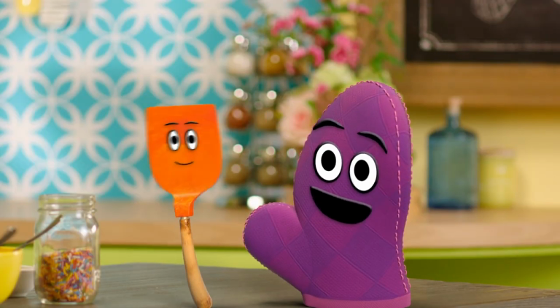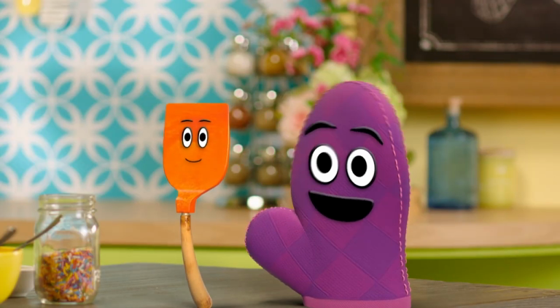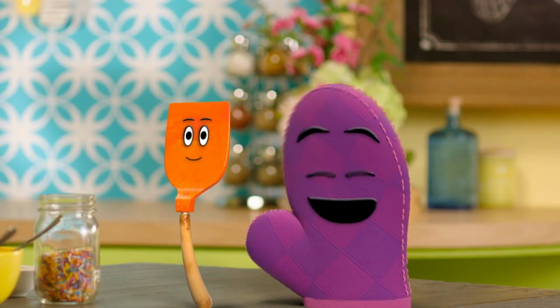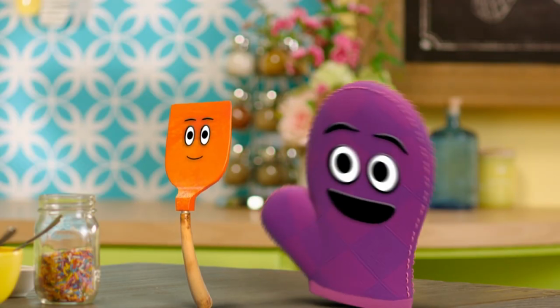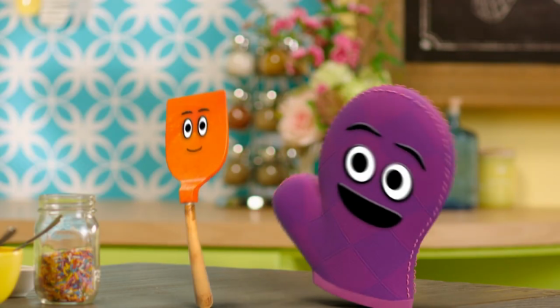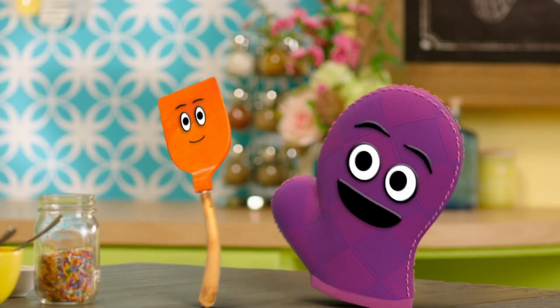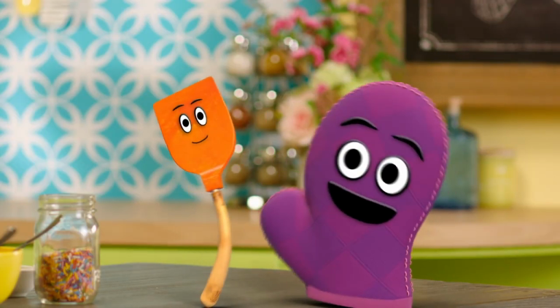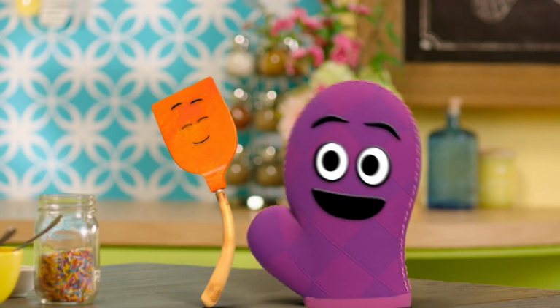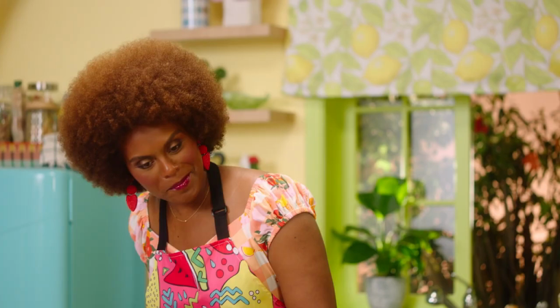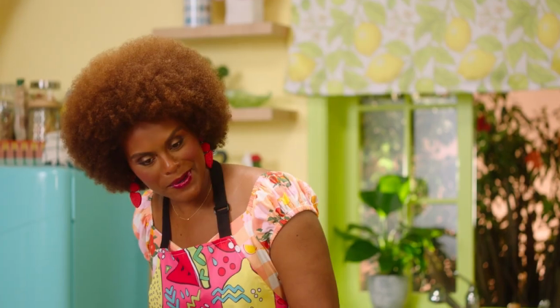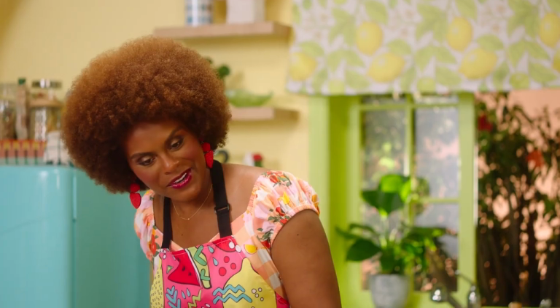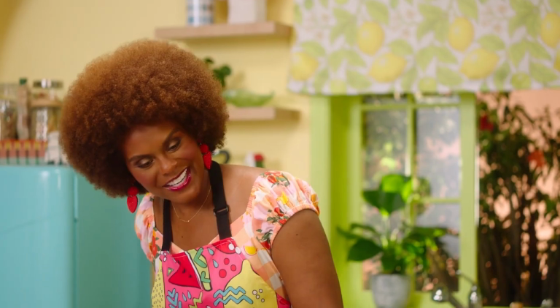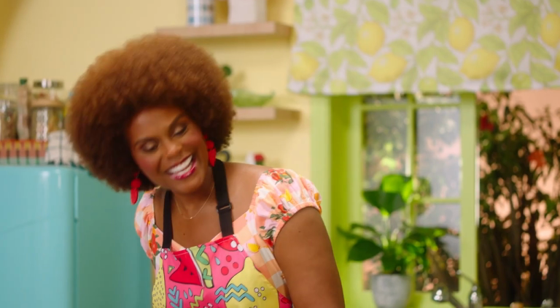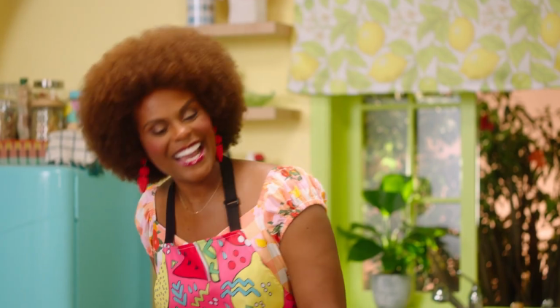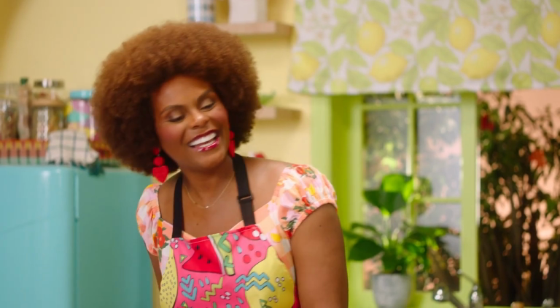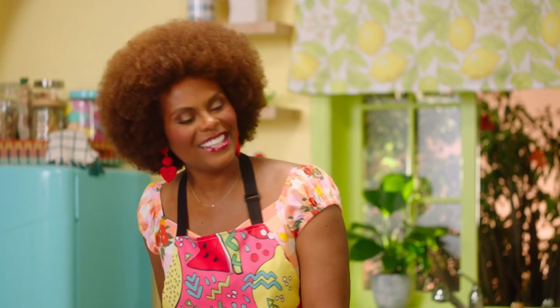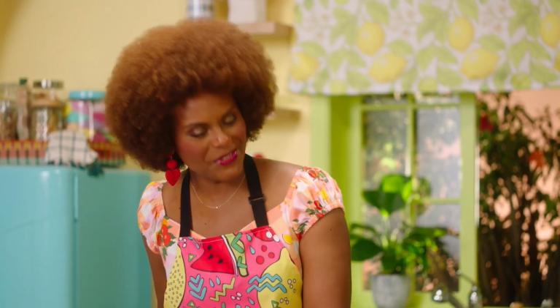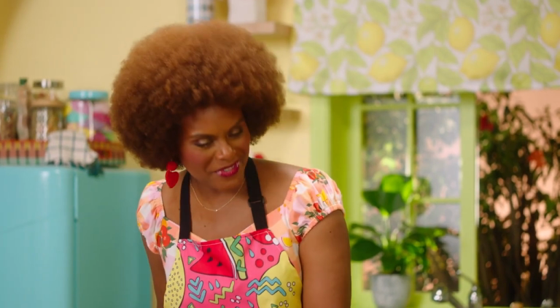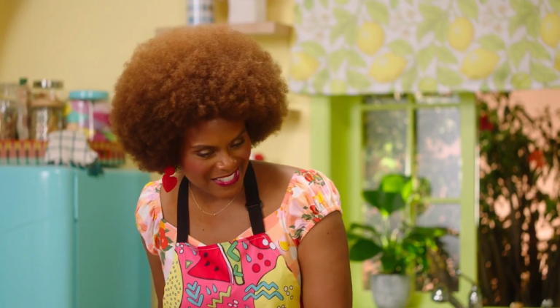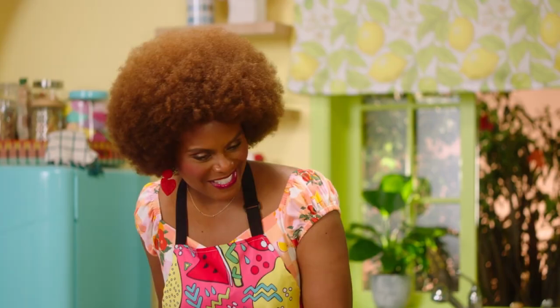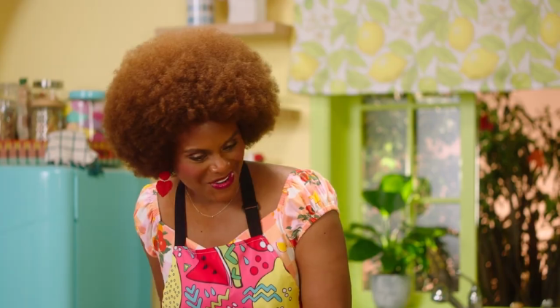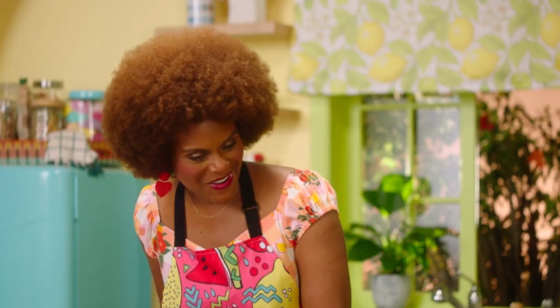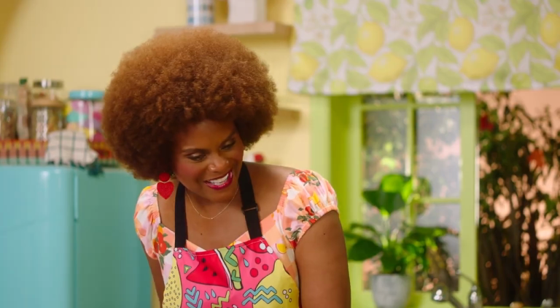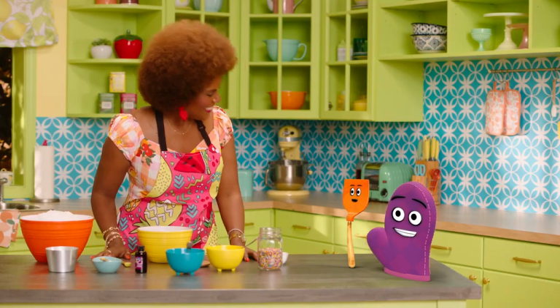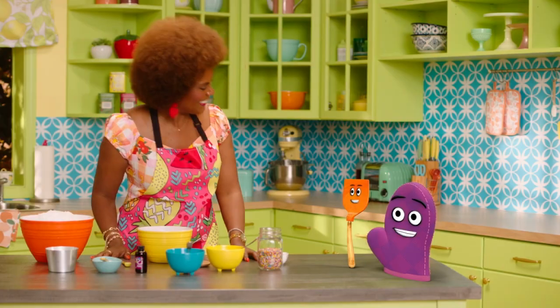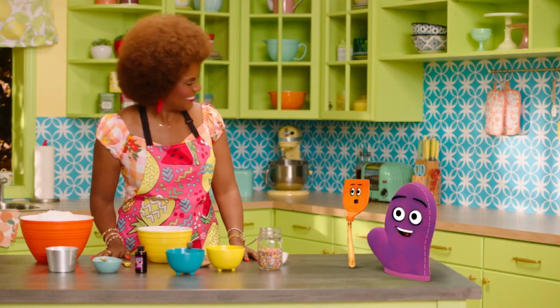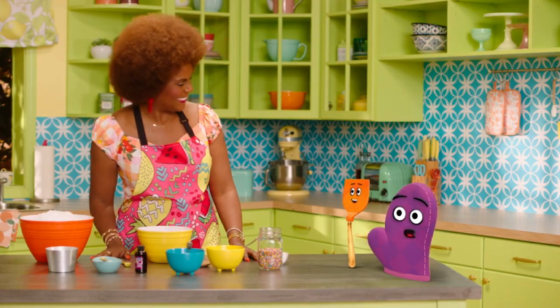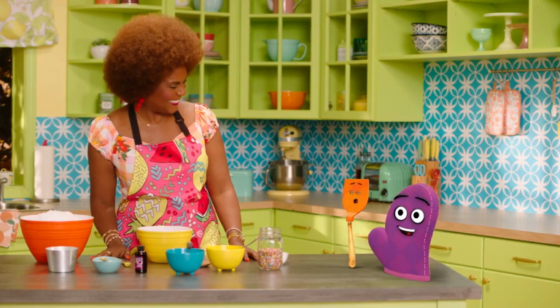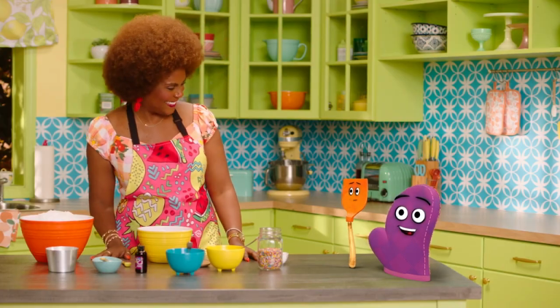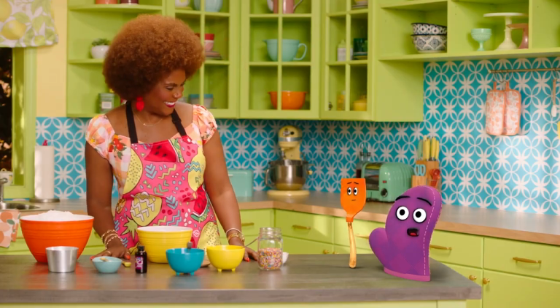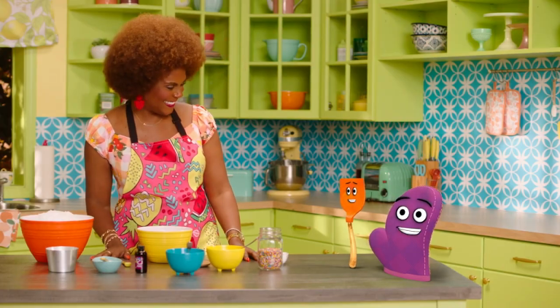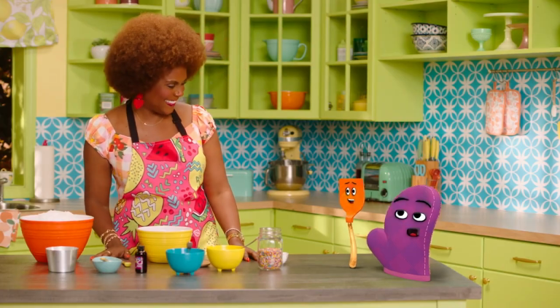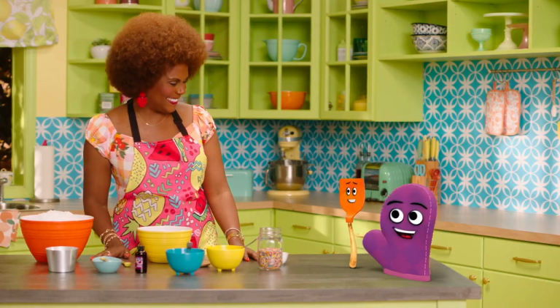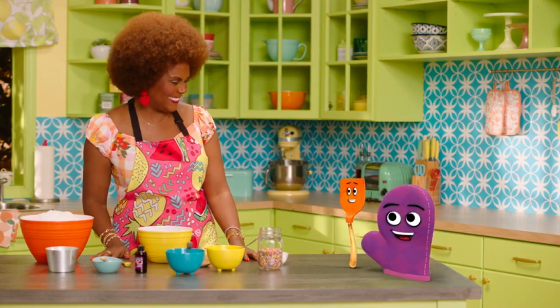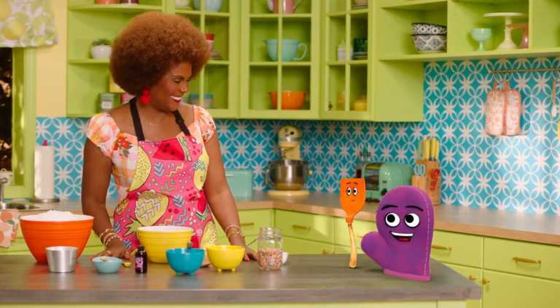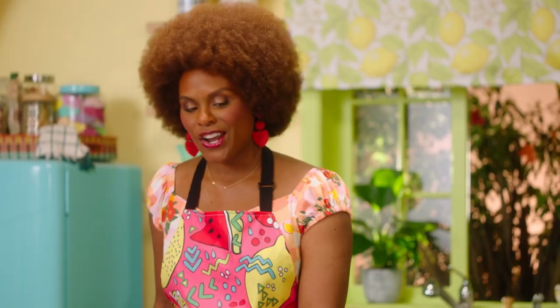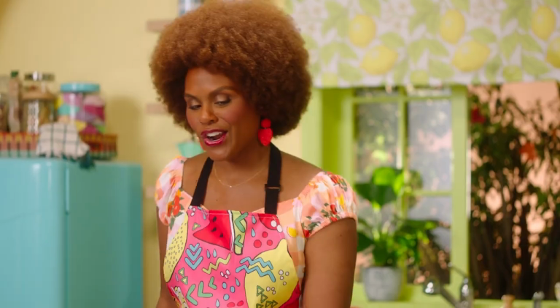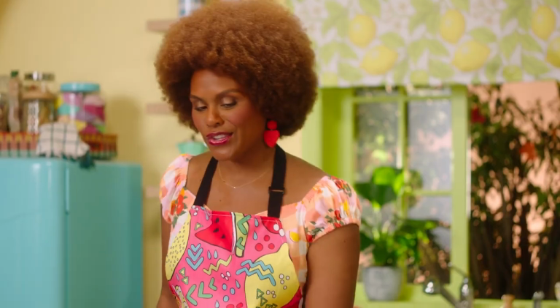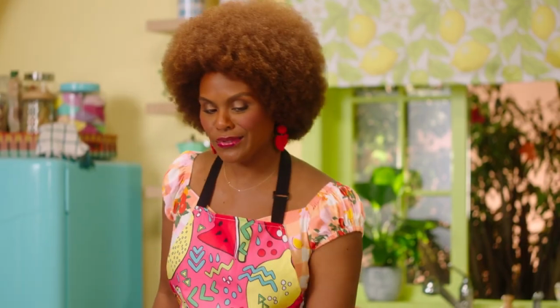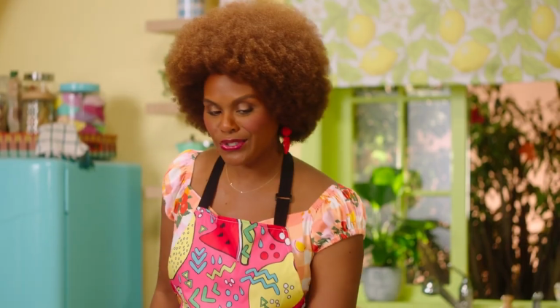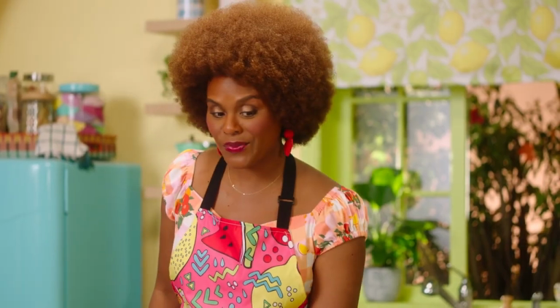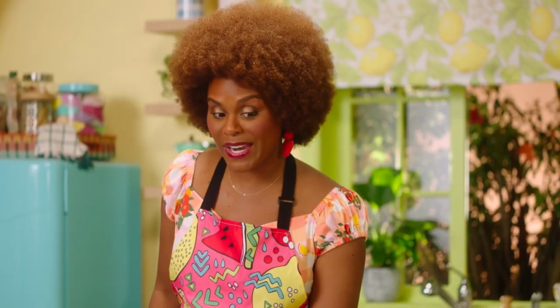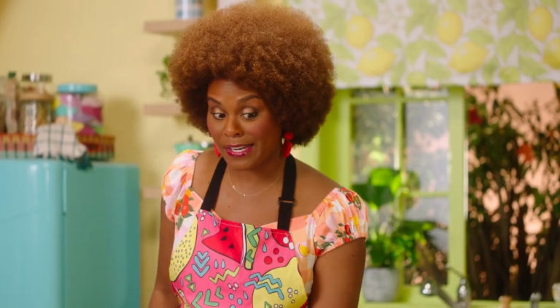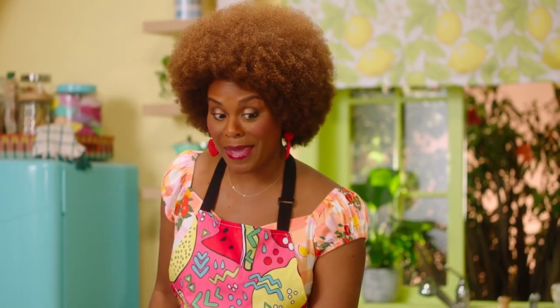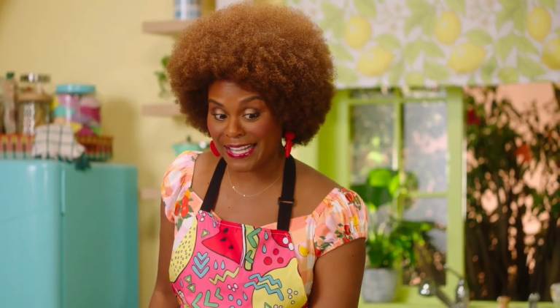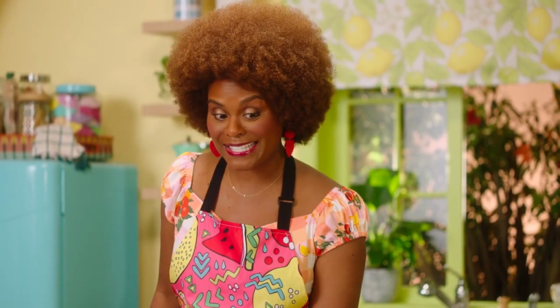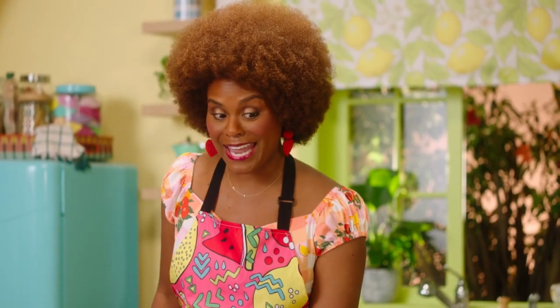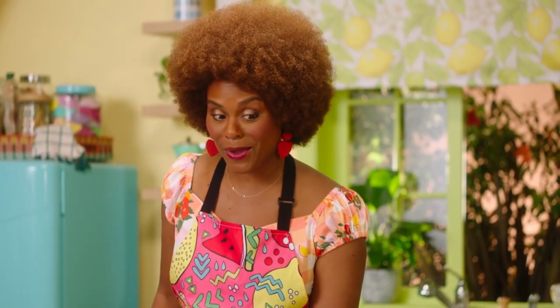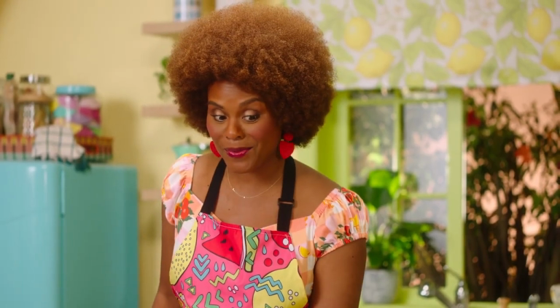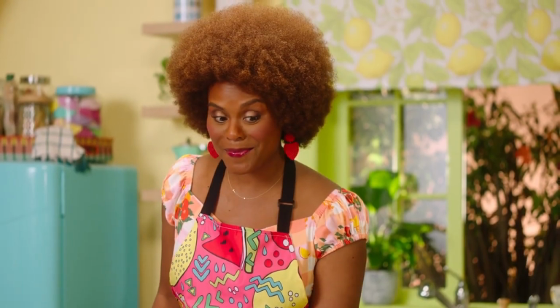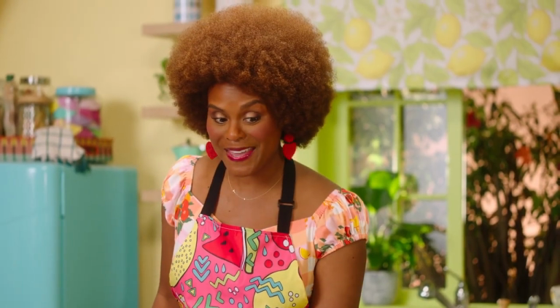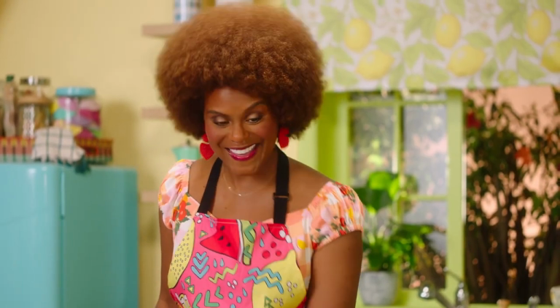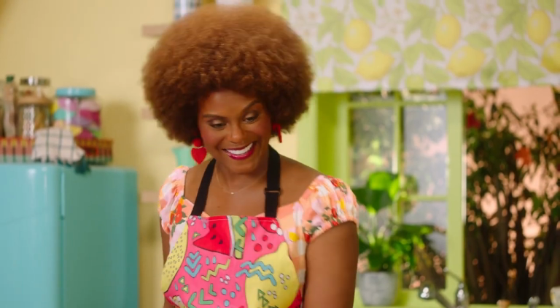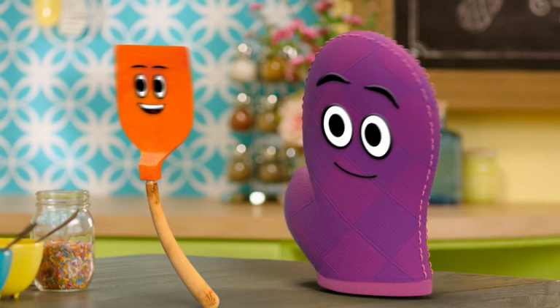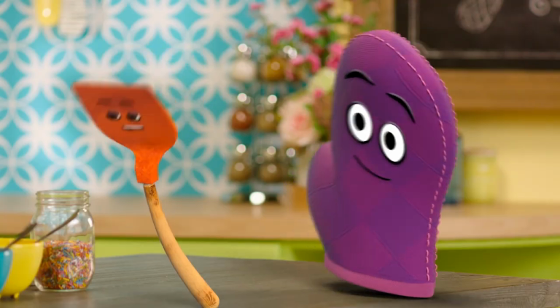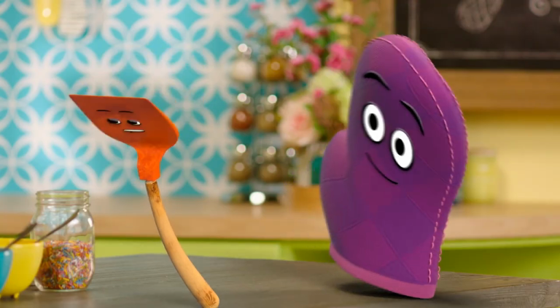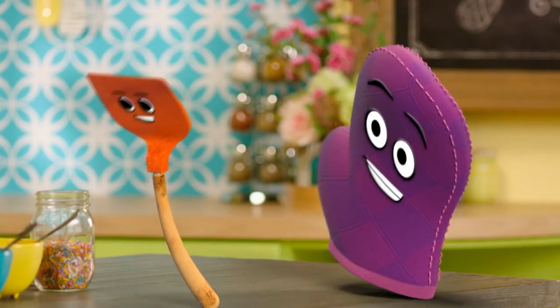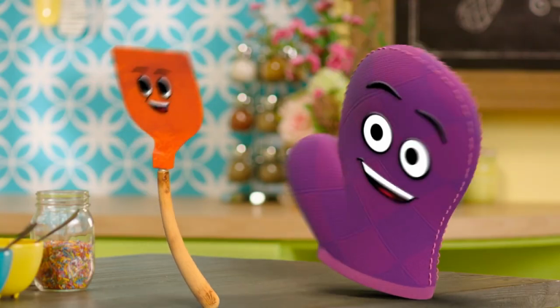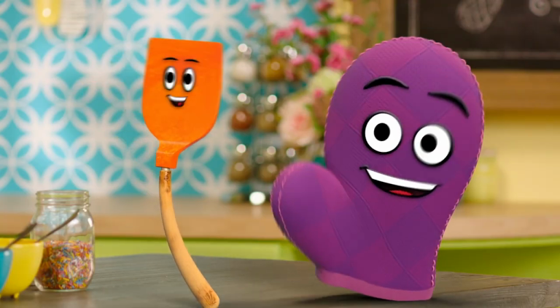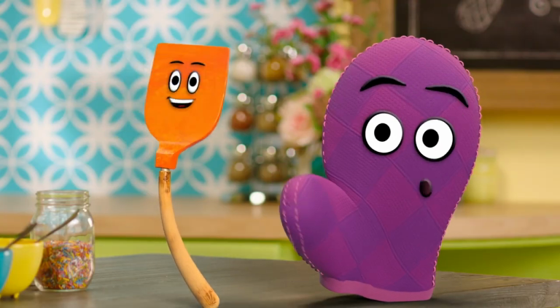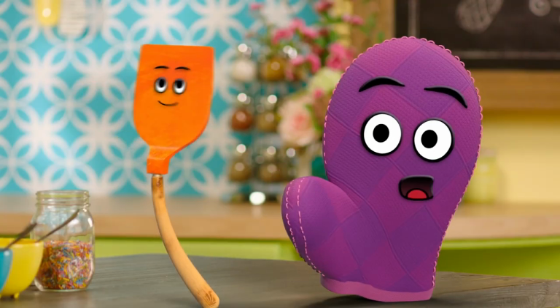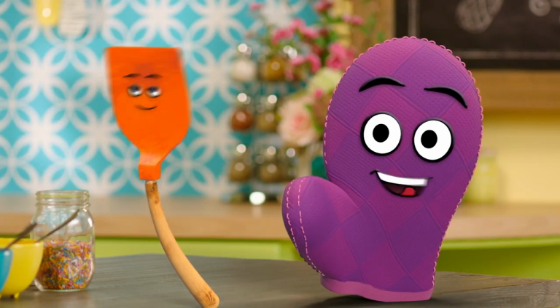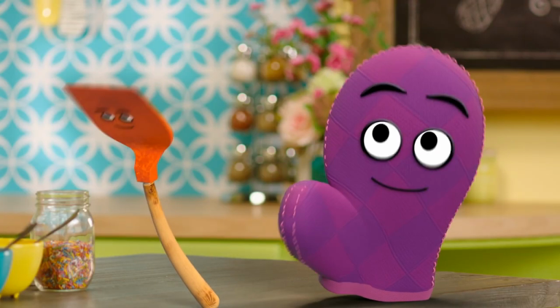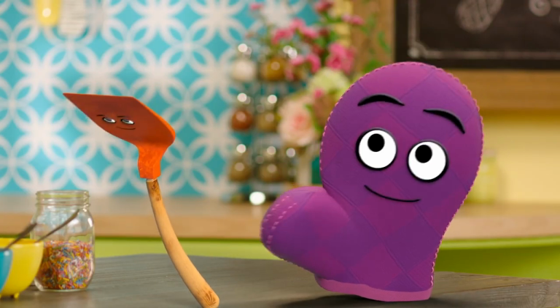Hello there, Bernie. Hello there, Starla. Hello, Miss Tab. Are you two ready to make a snack with me? Definitely. You know it.